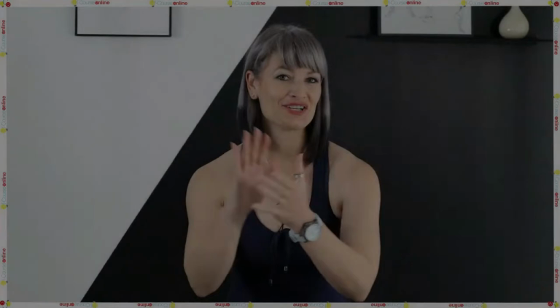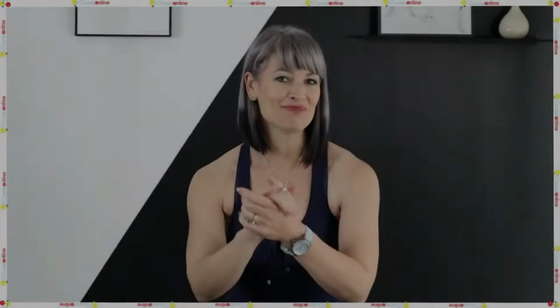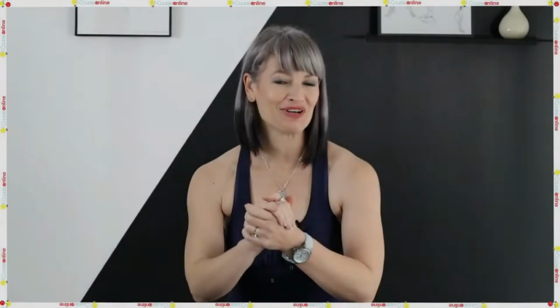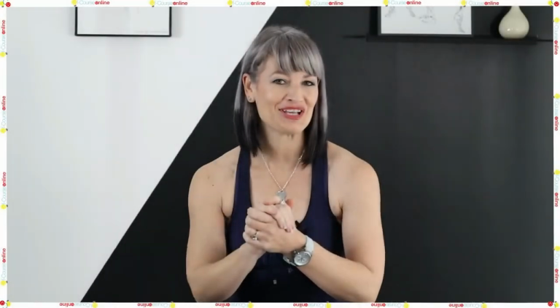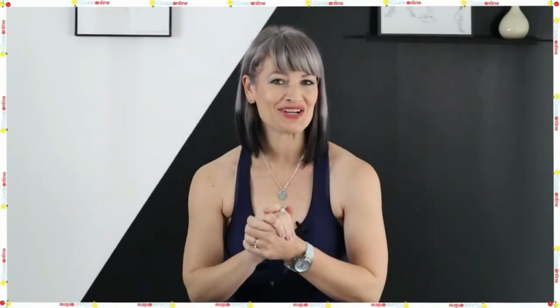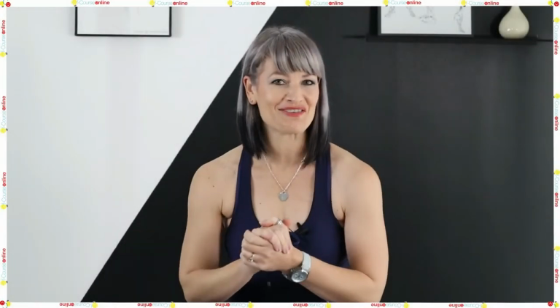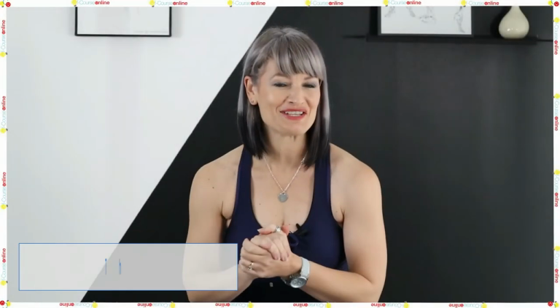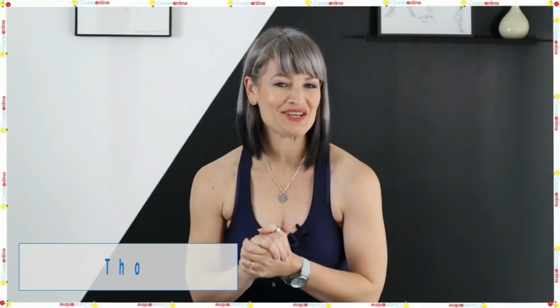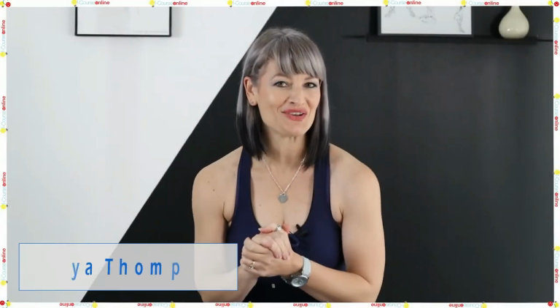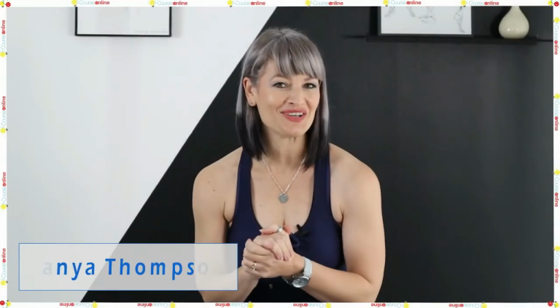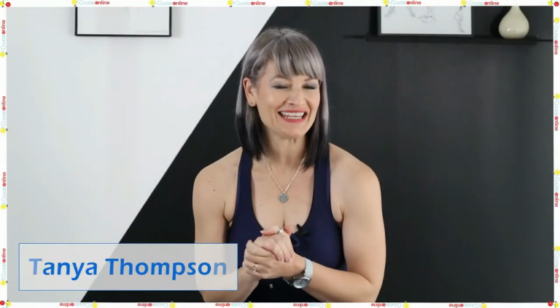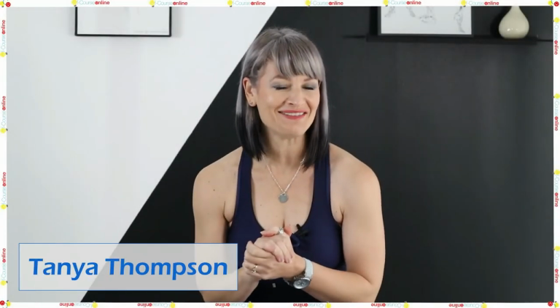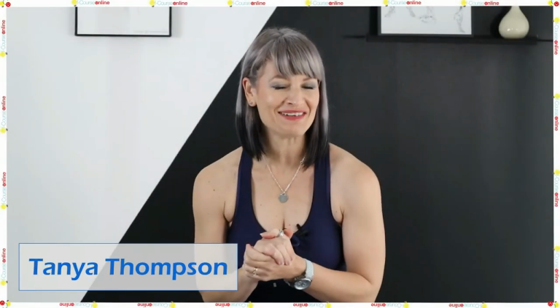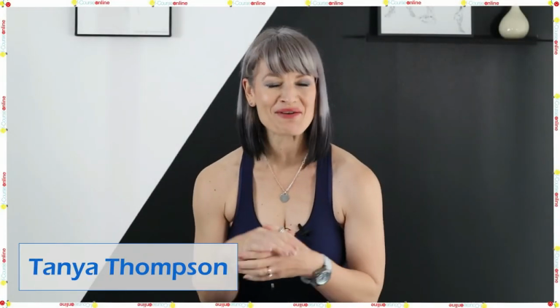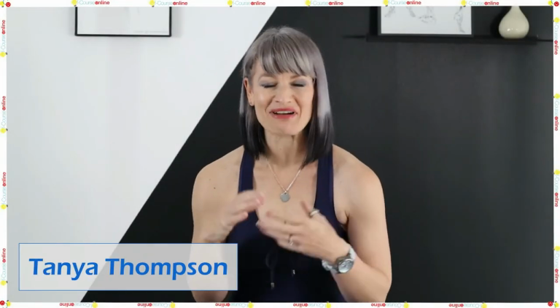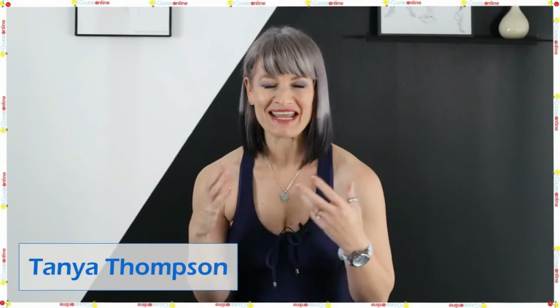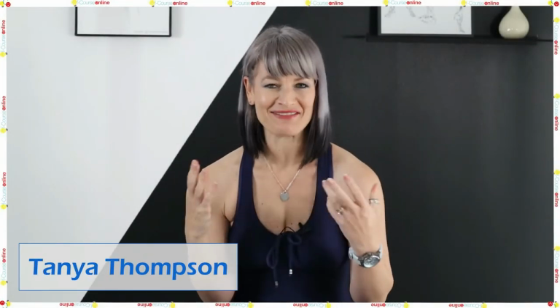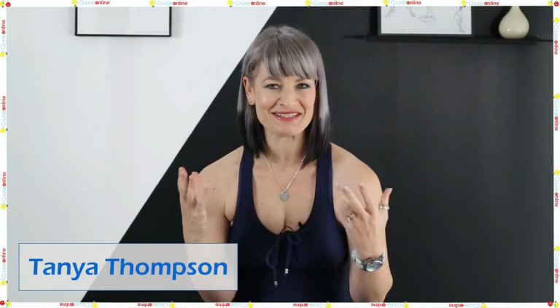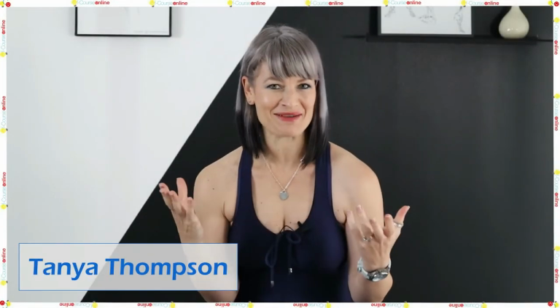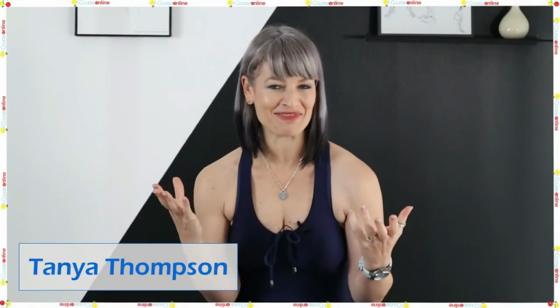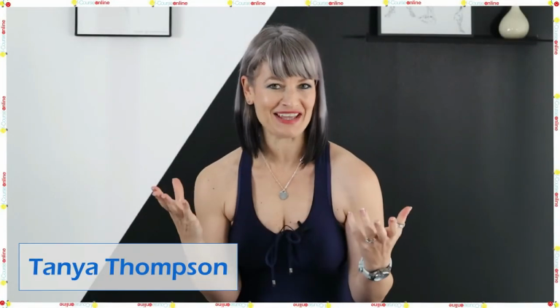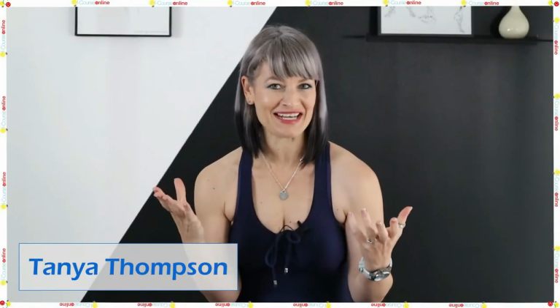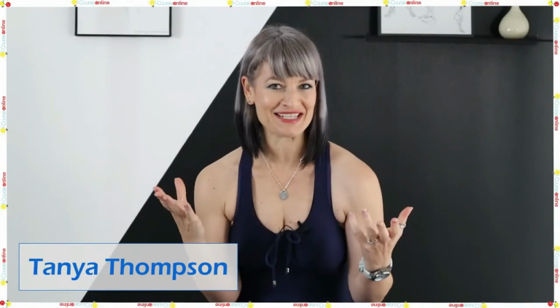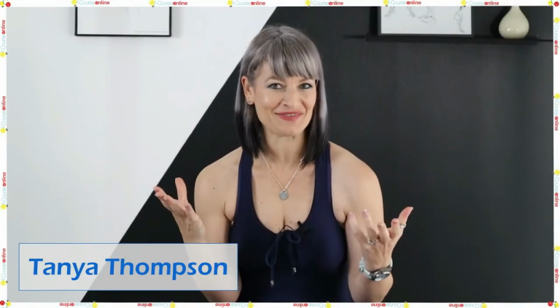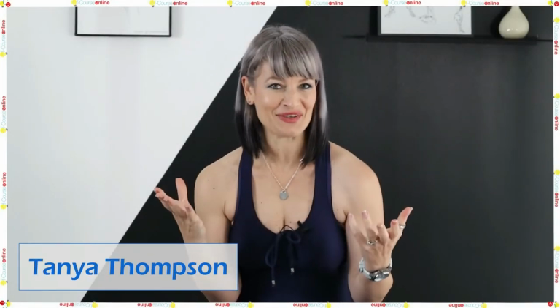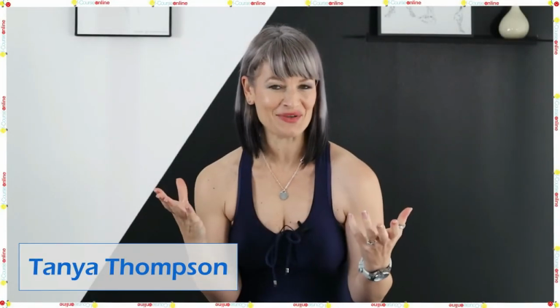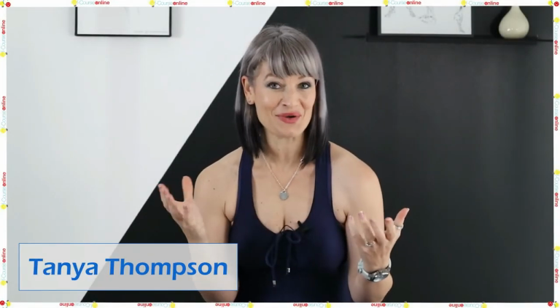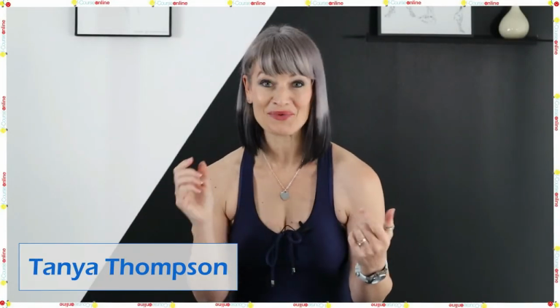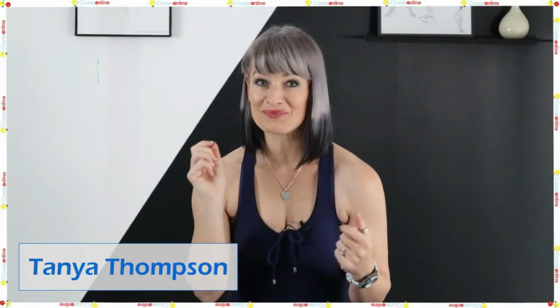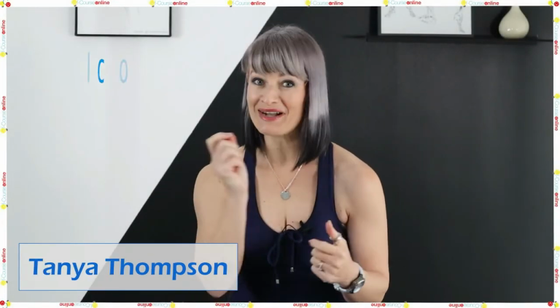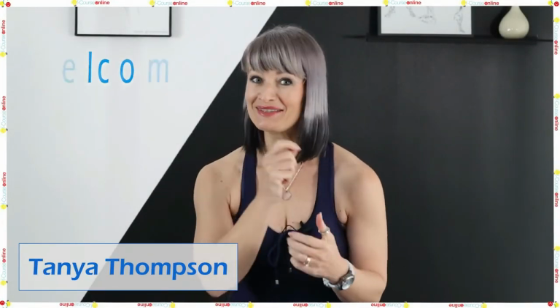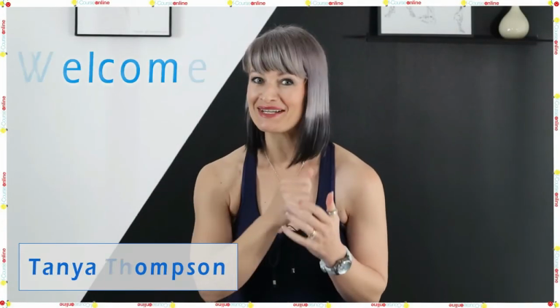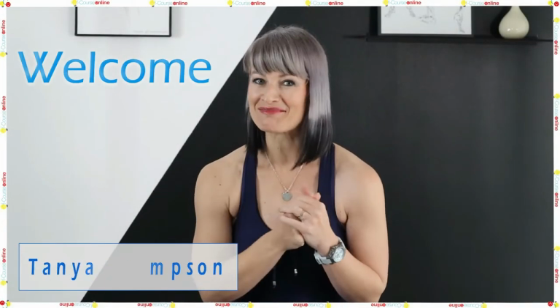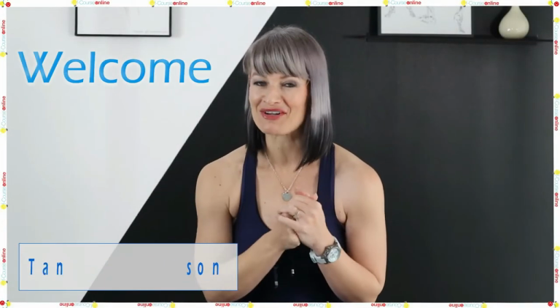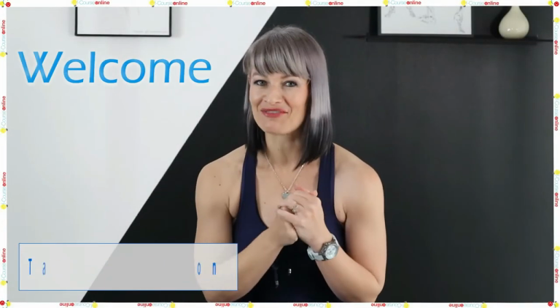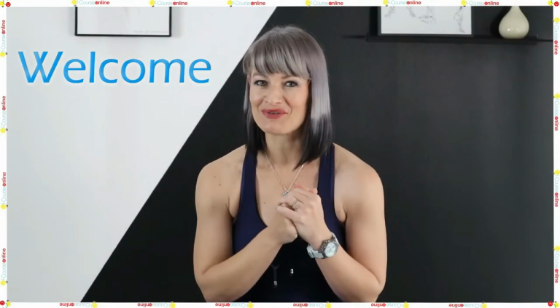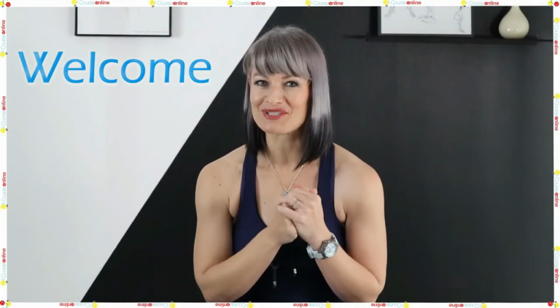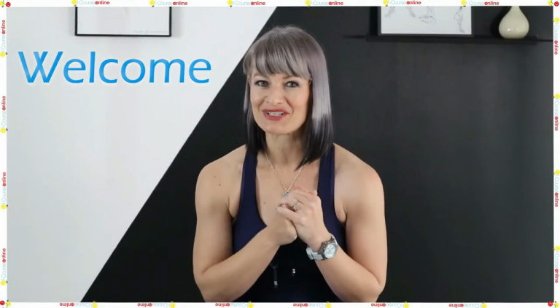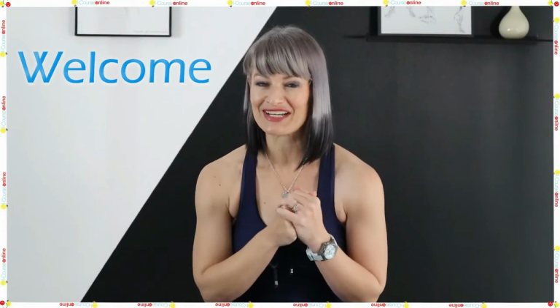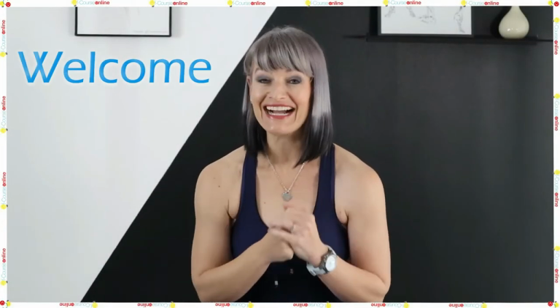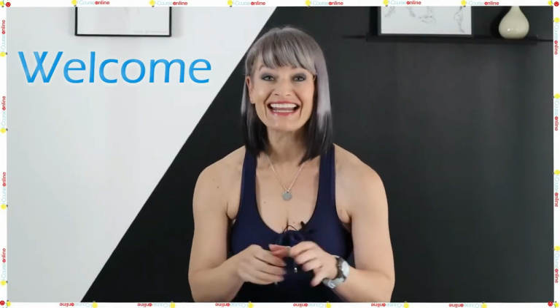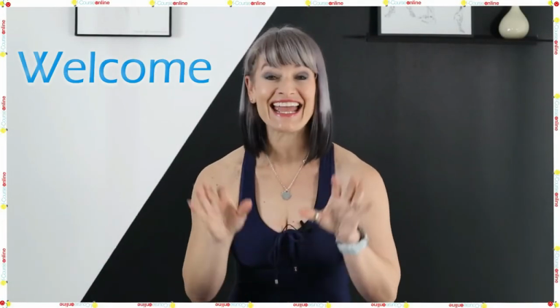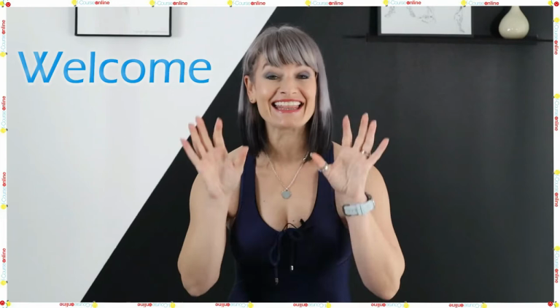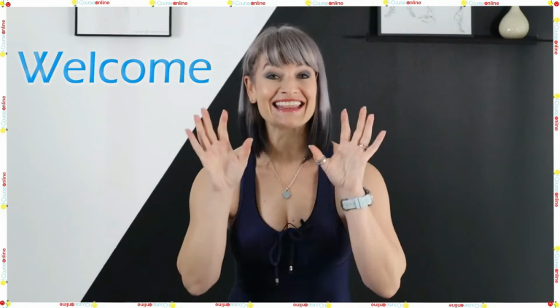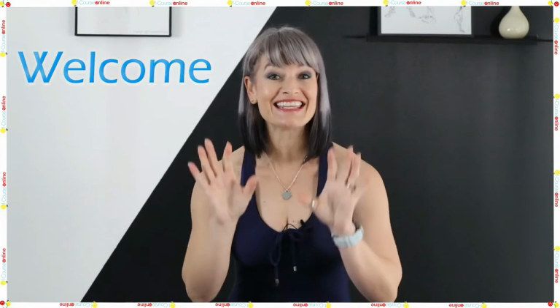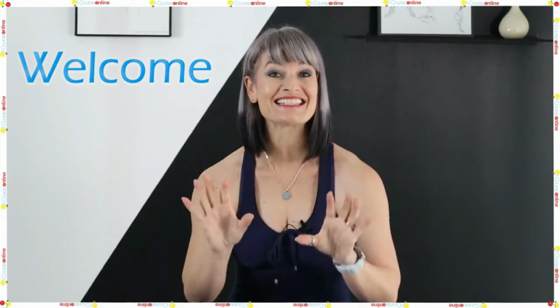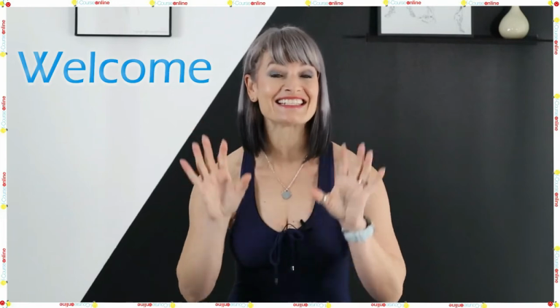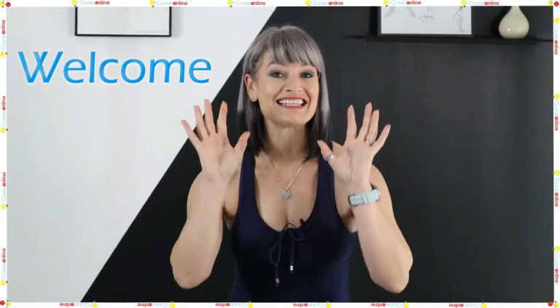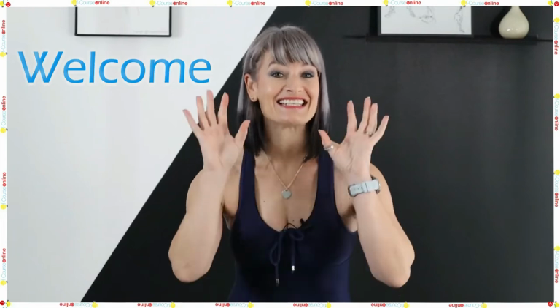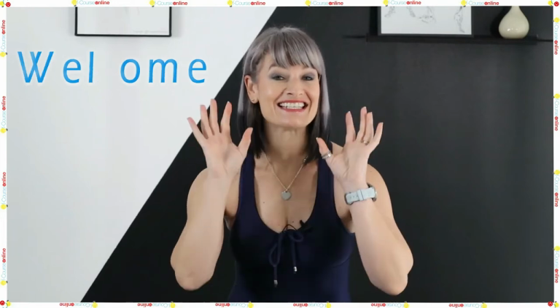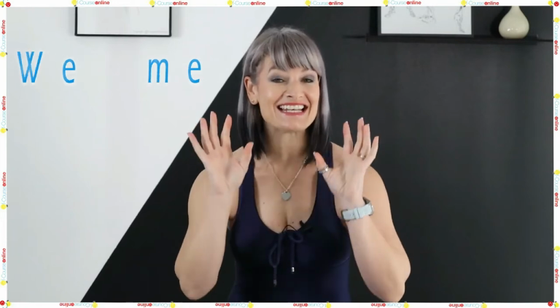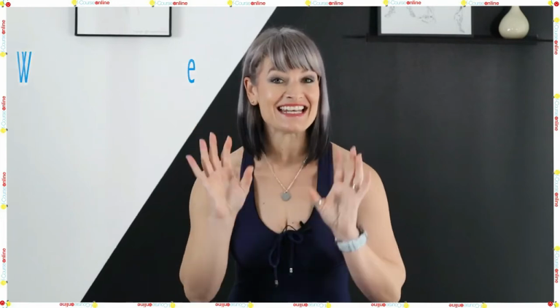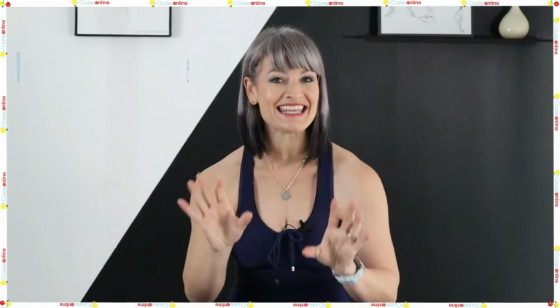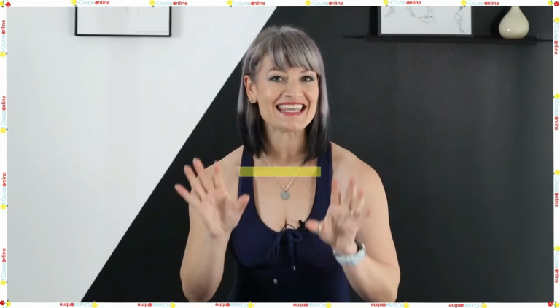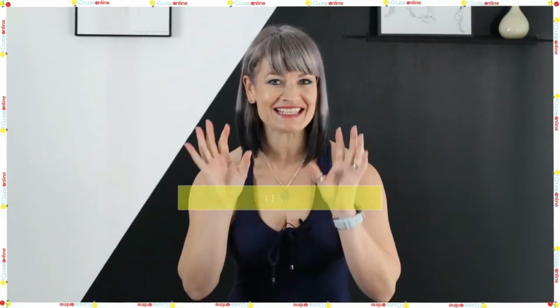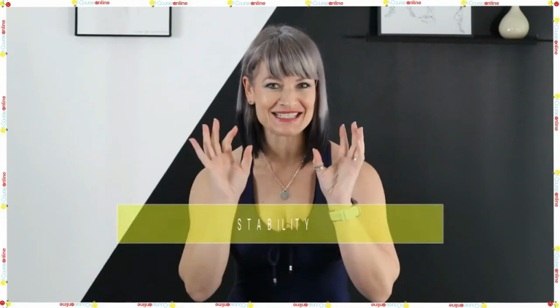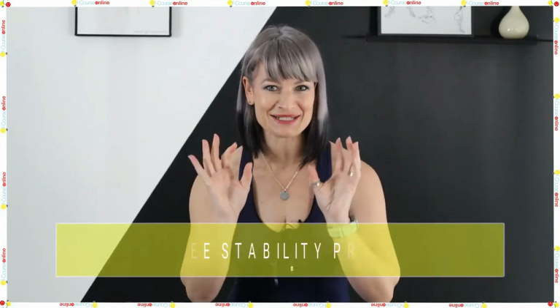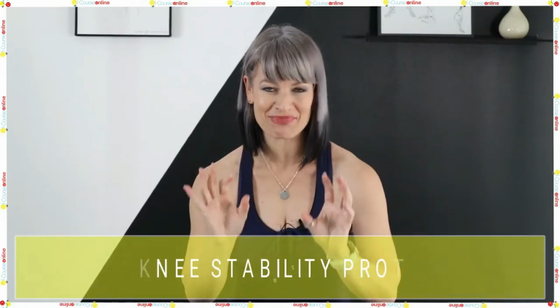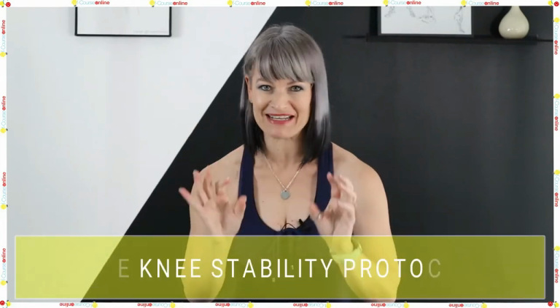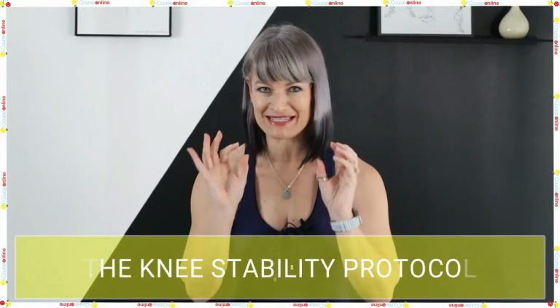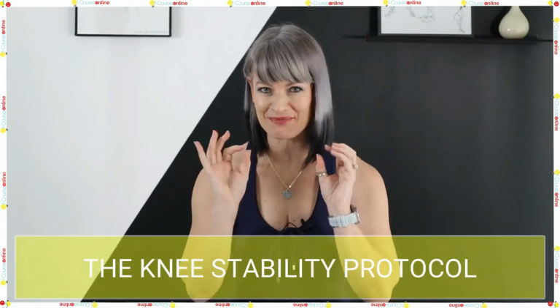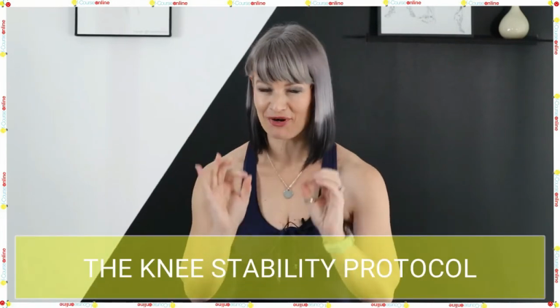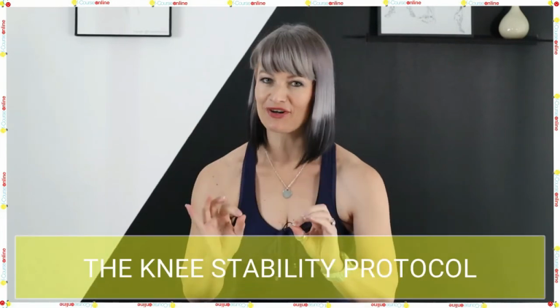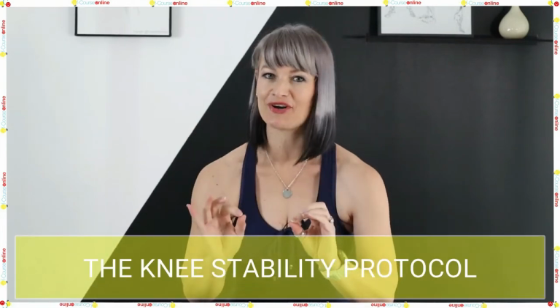Good morning, good afternoon, good evening — whatever time of day it is for you. Welcome to Of Course Online and this is the Knee Stability Protocol.